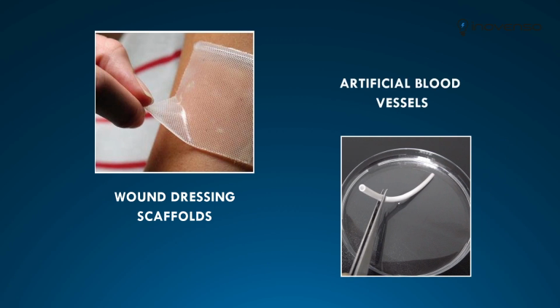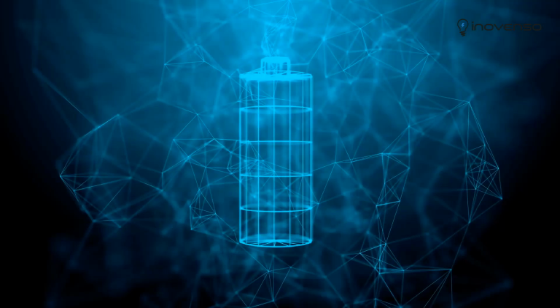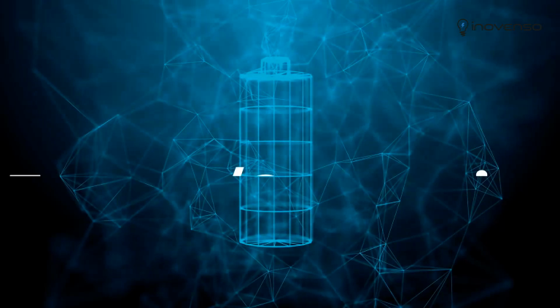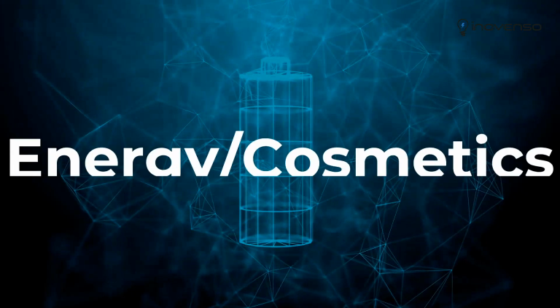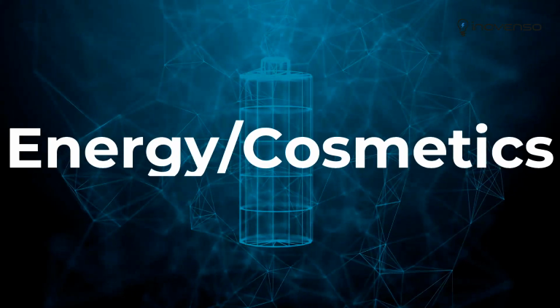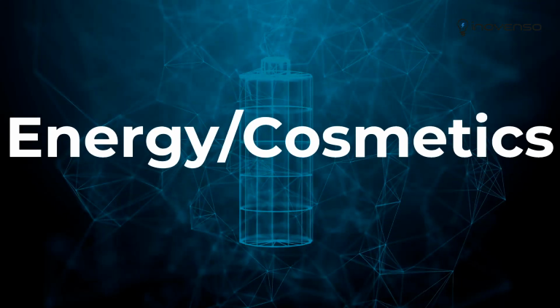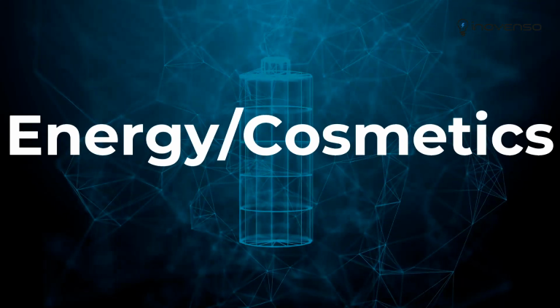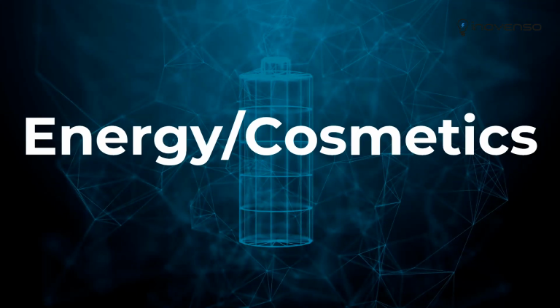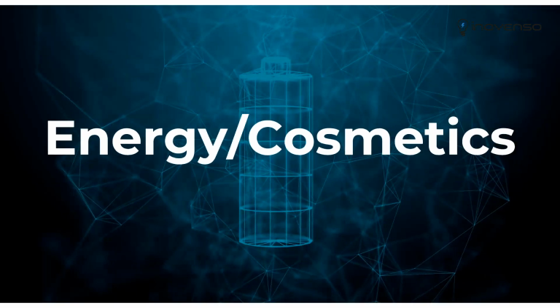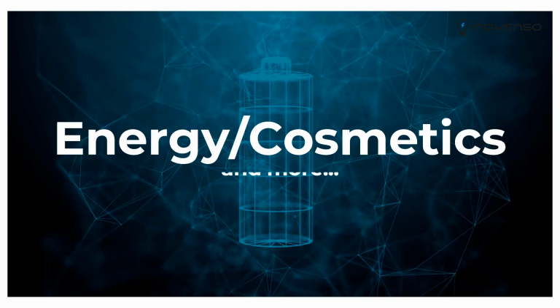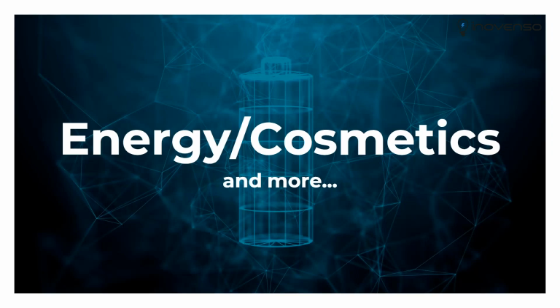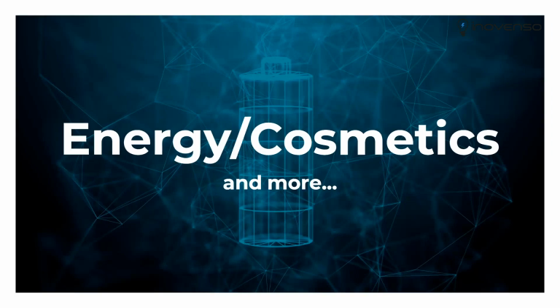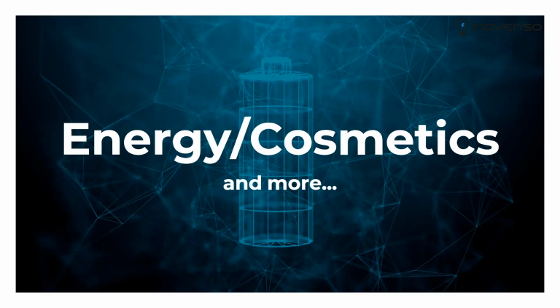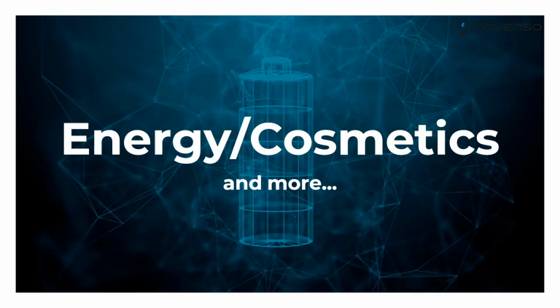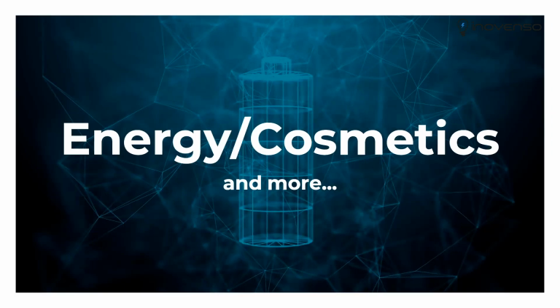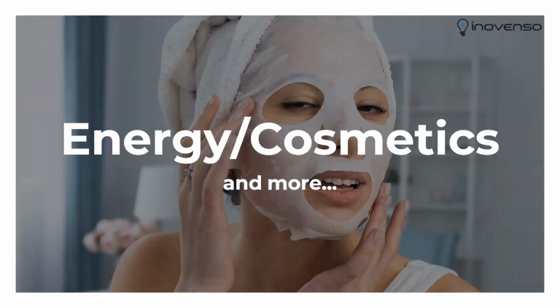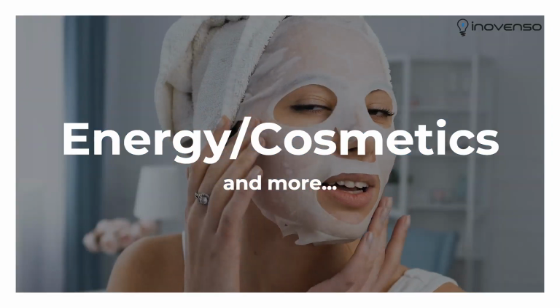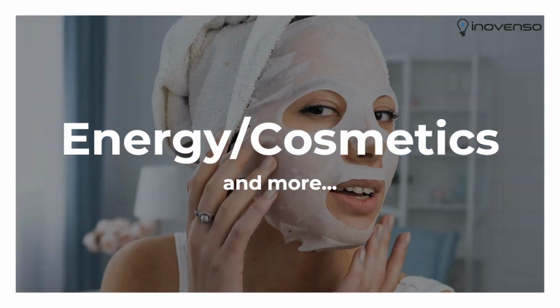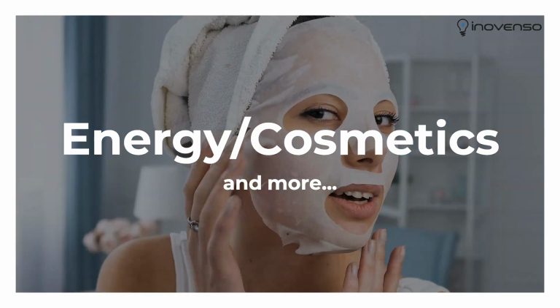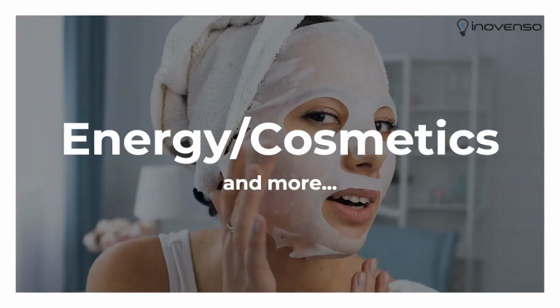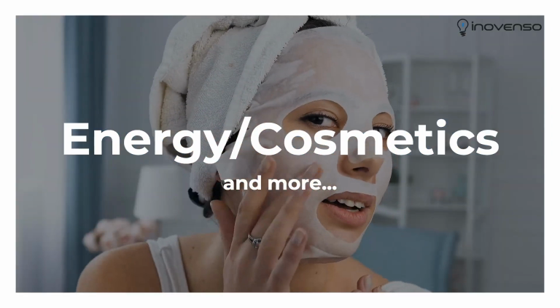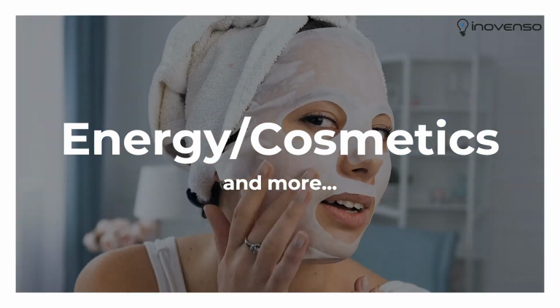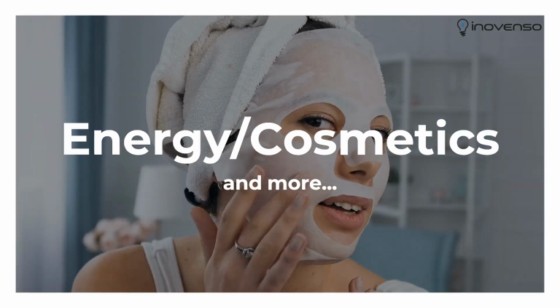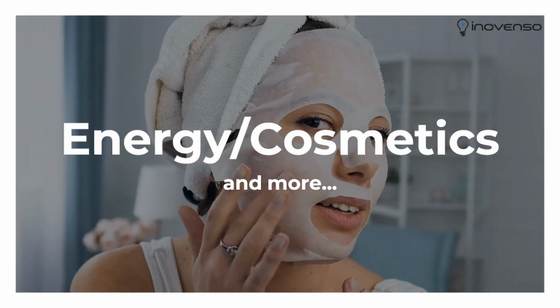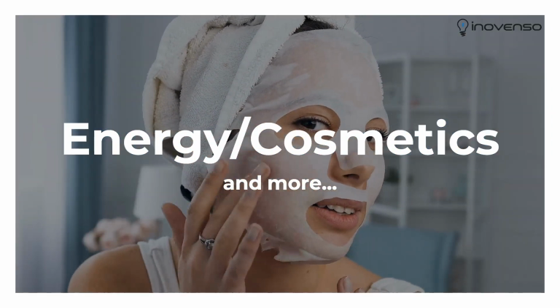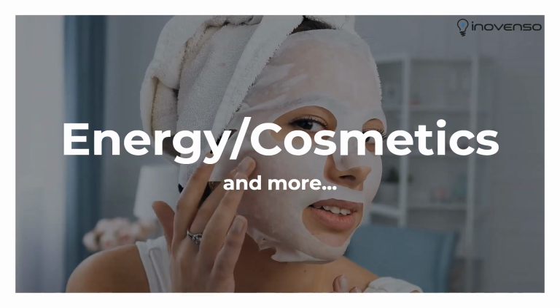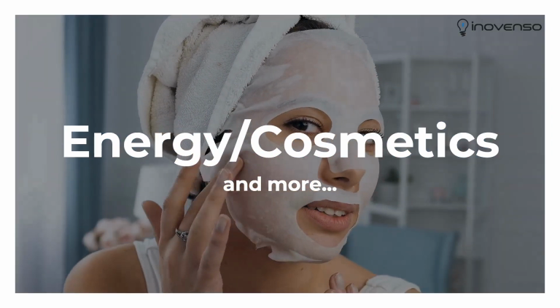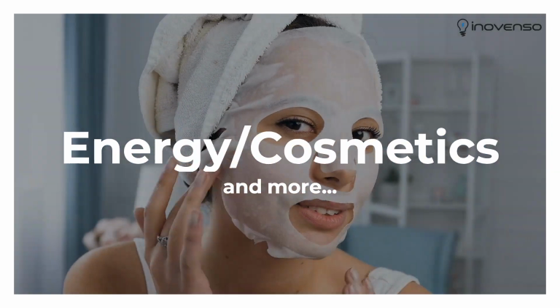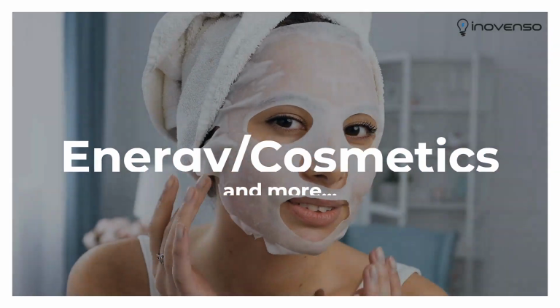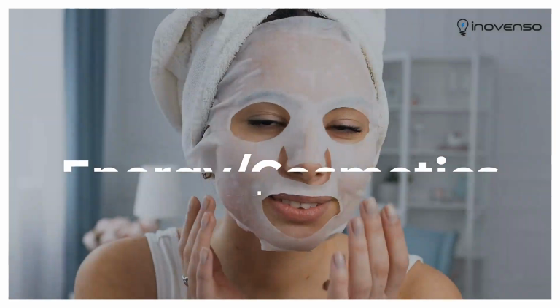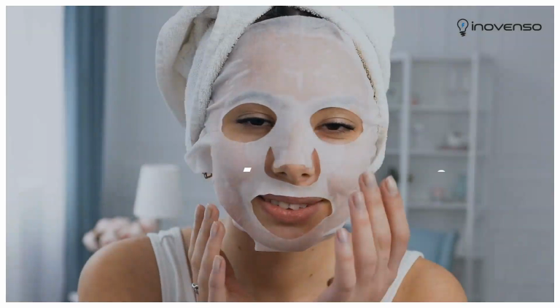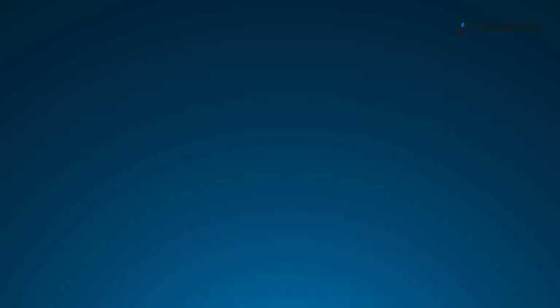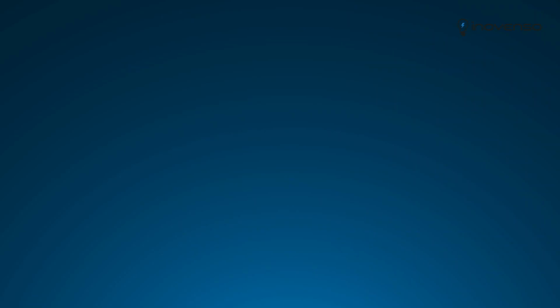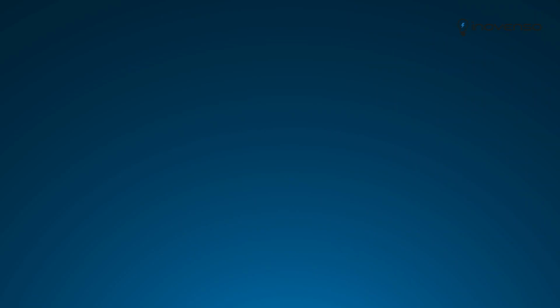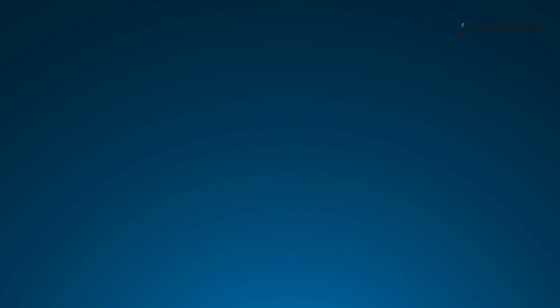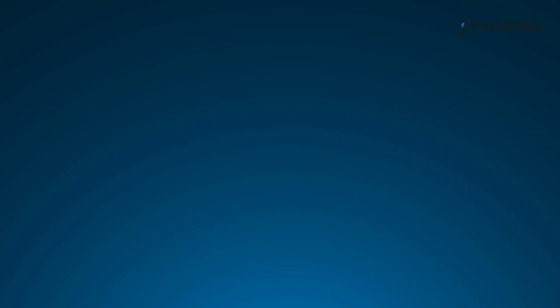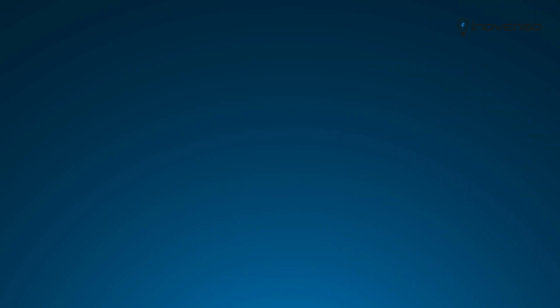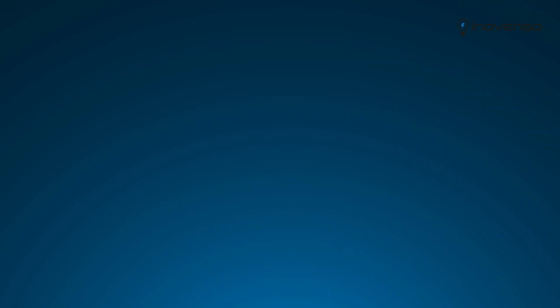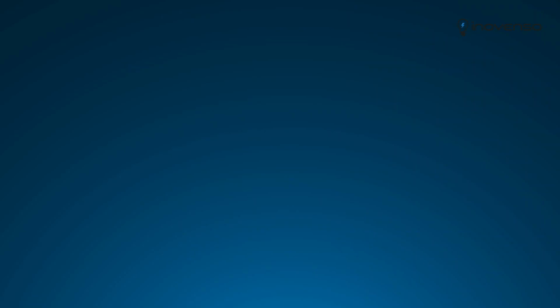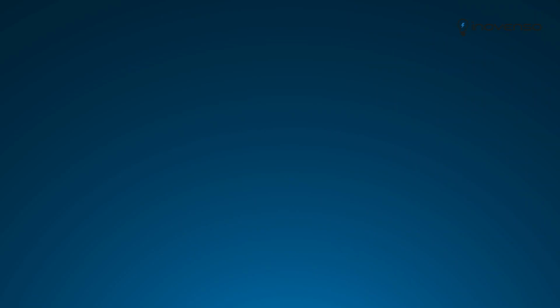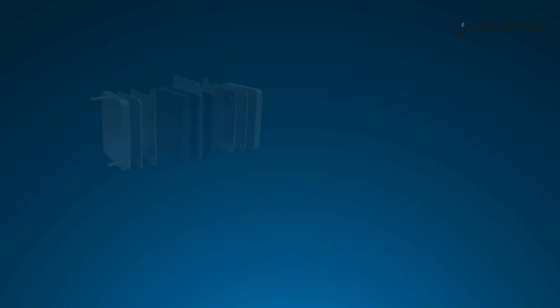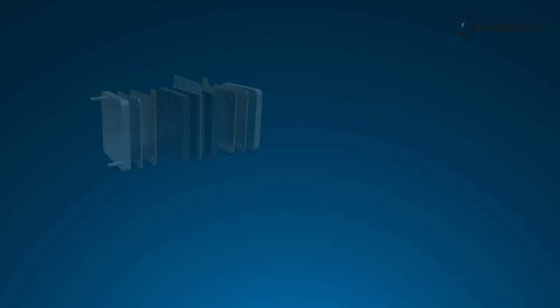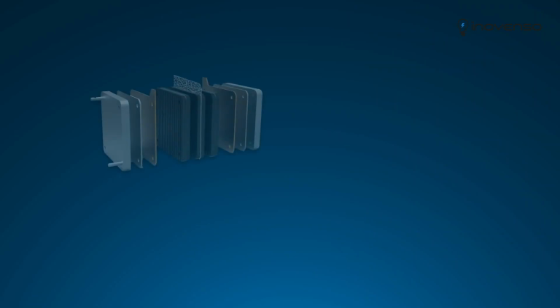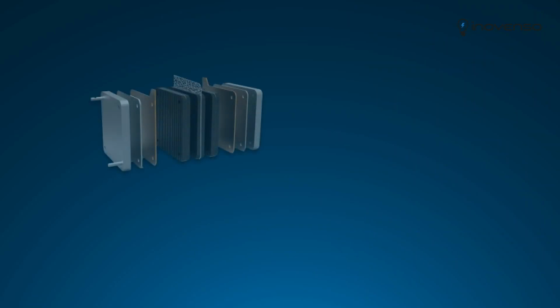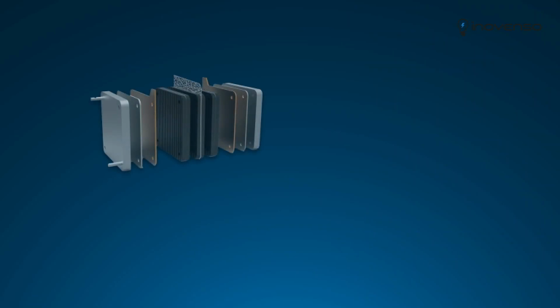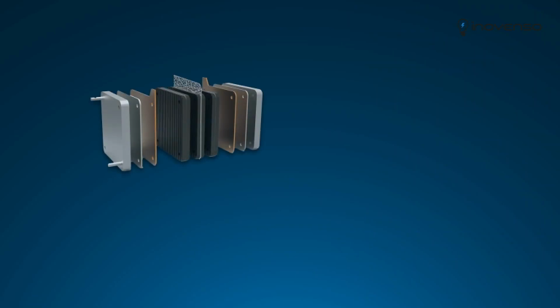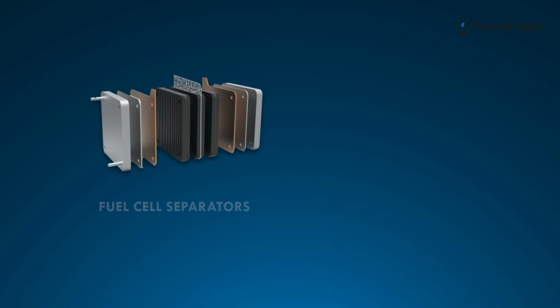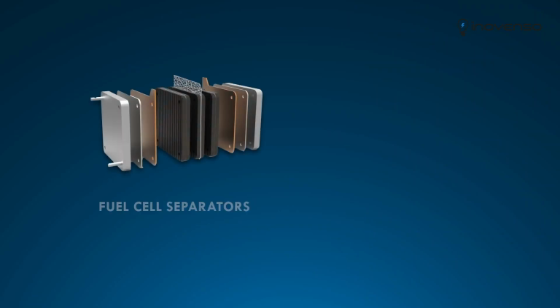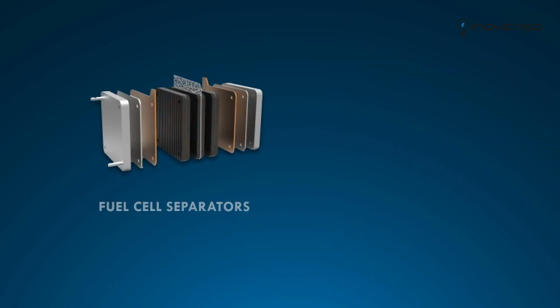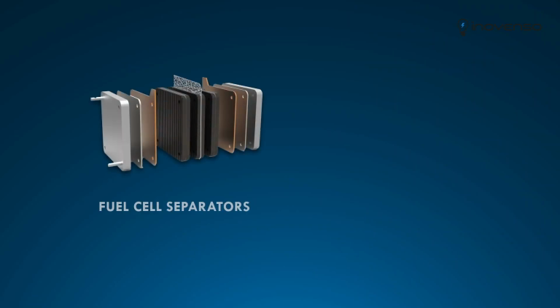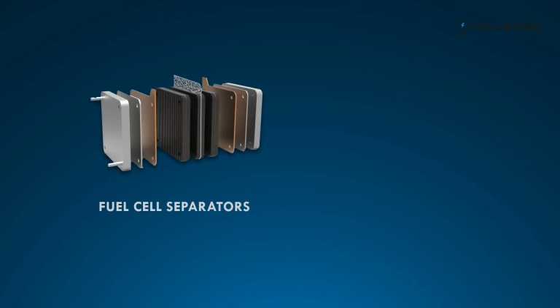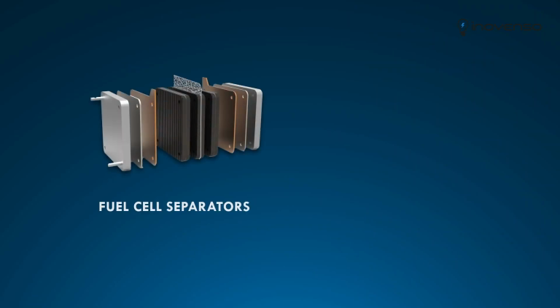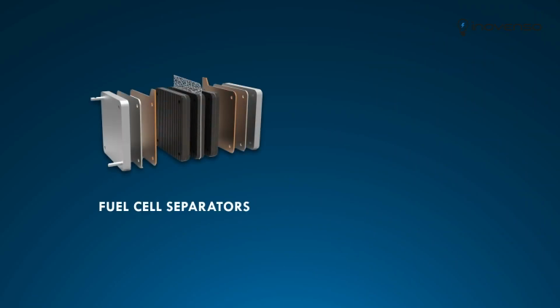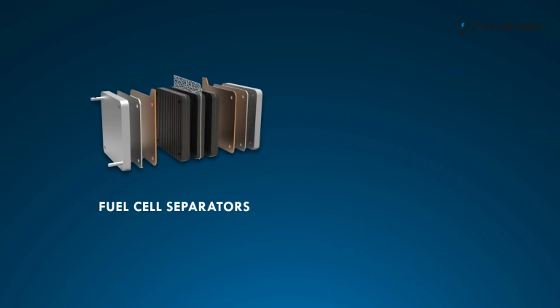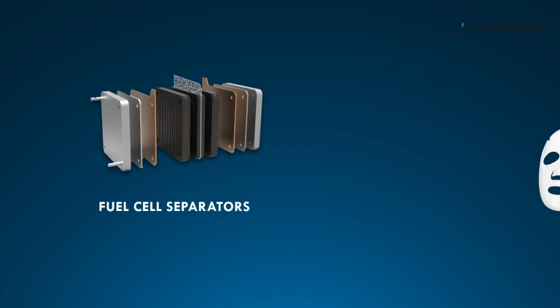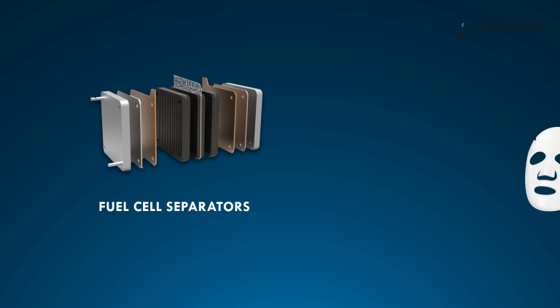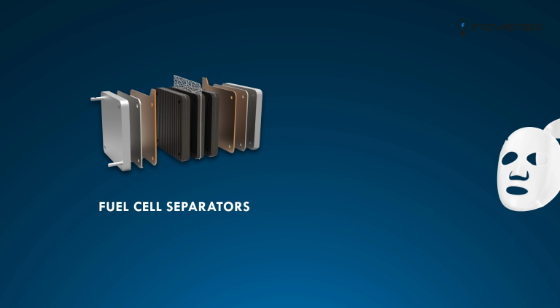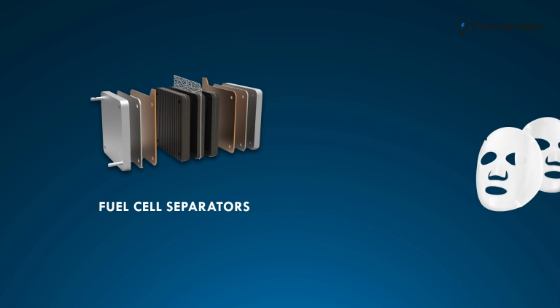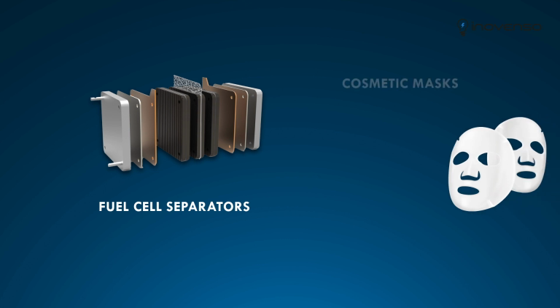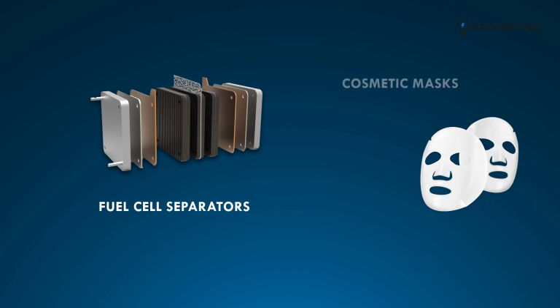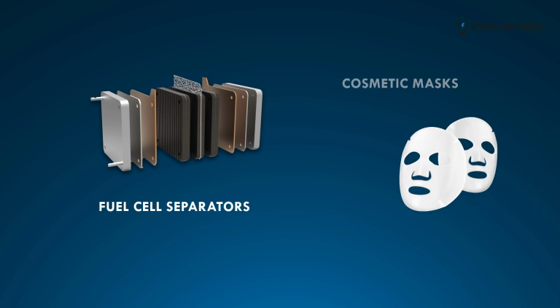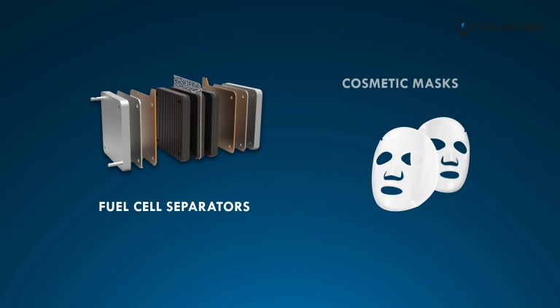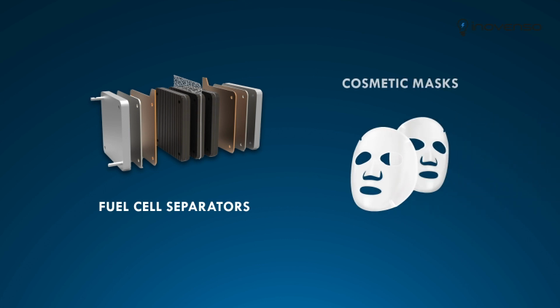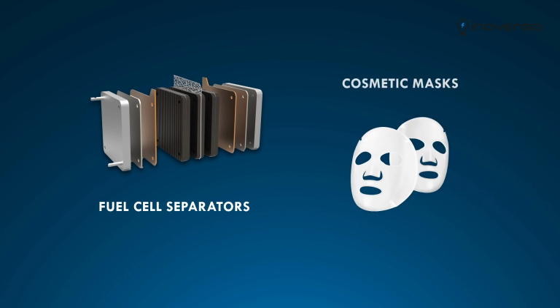Other applications of the machine include energy — for example, the production of fuel cell separators — or cosmetics face masks.